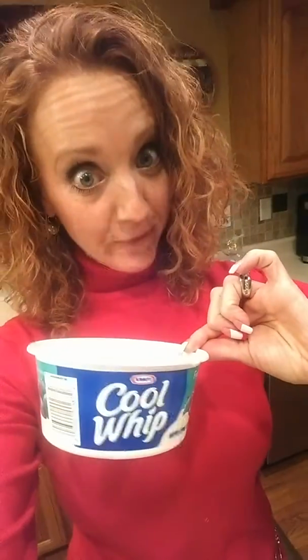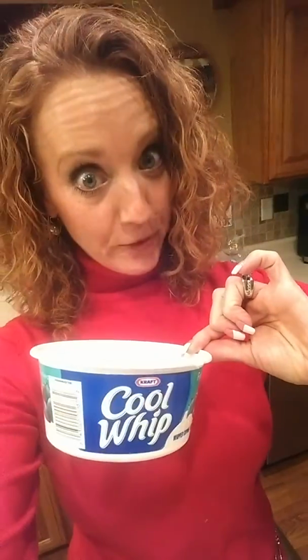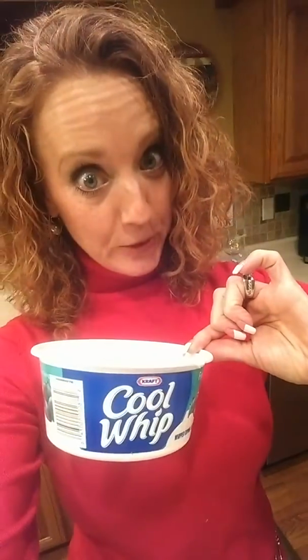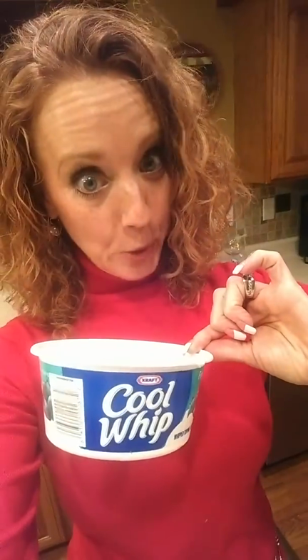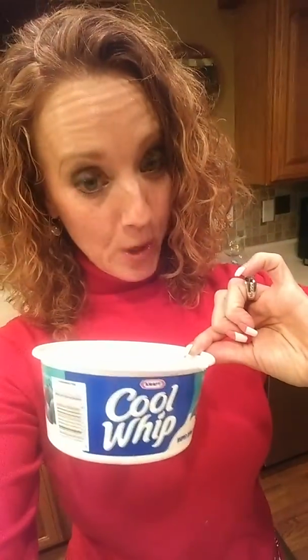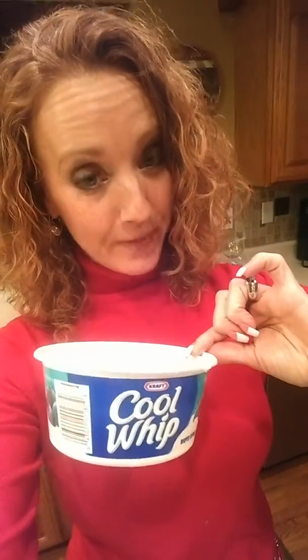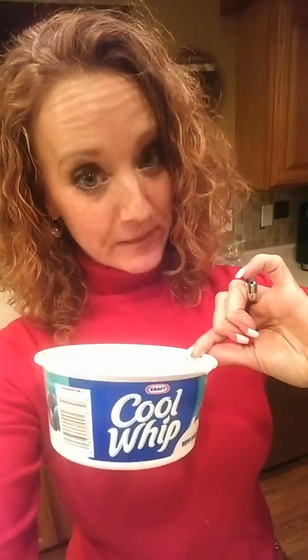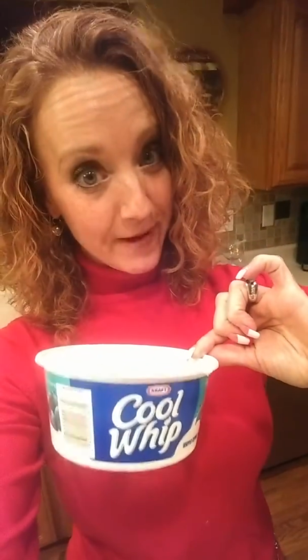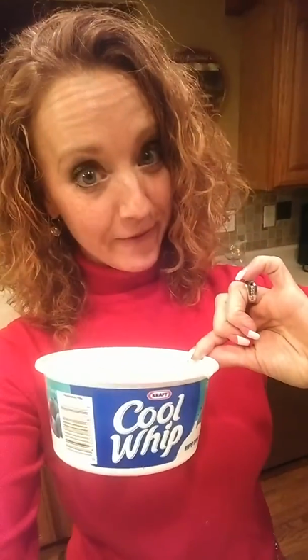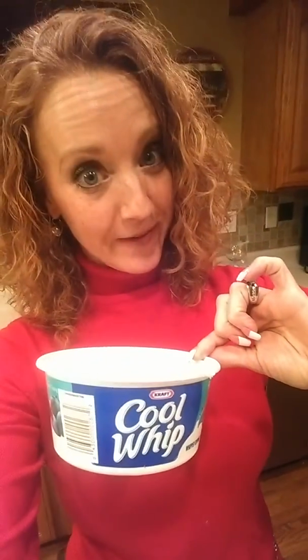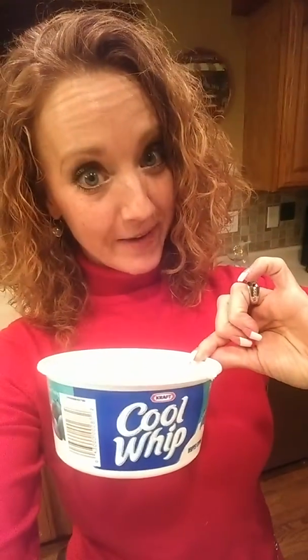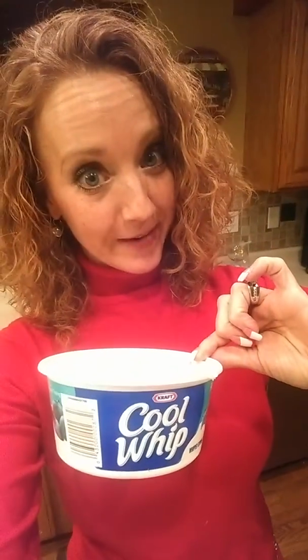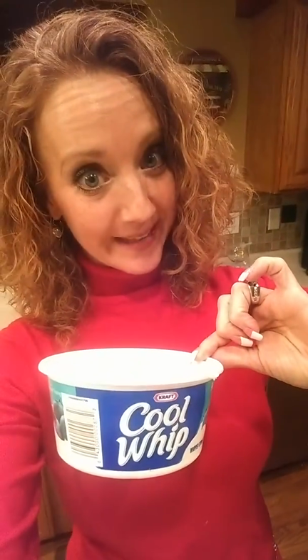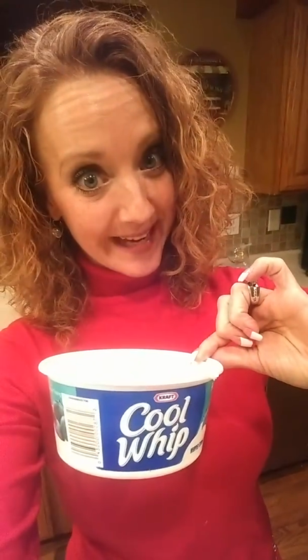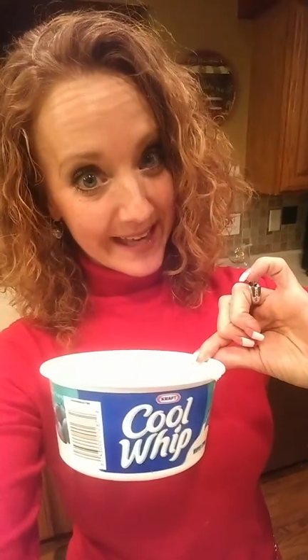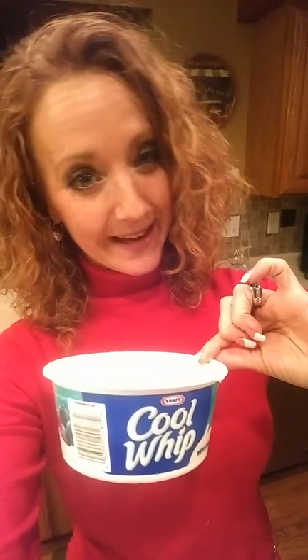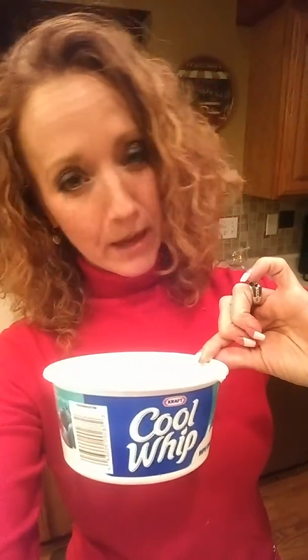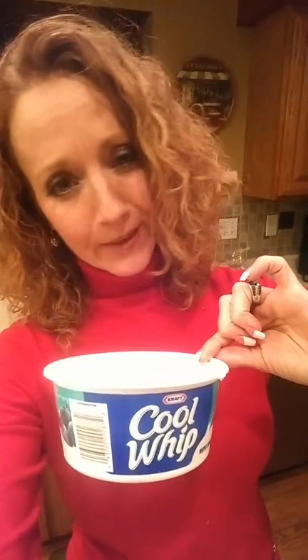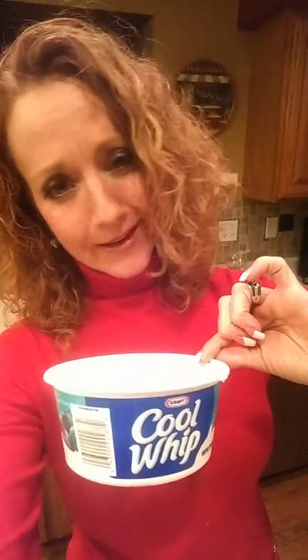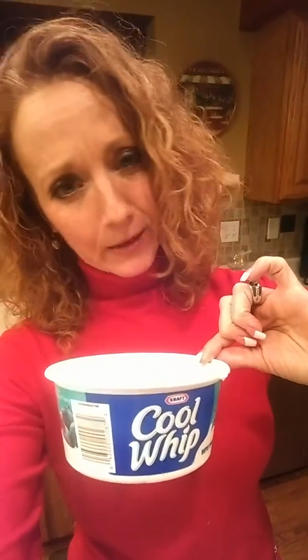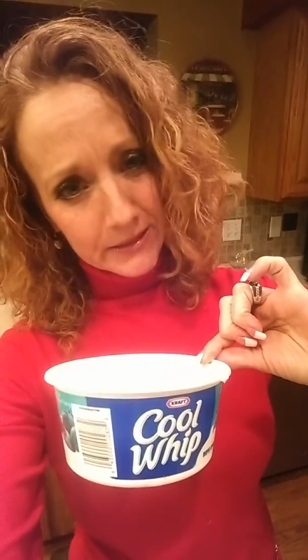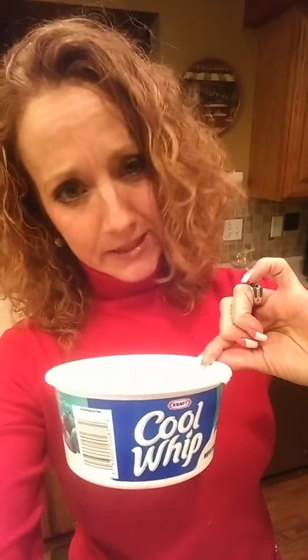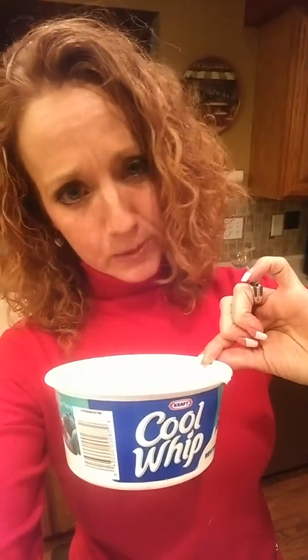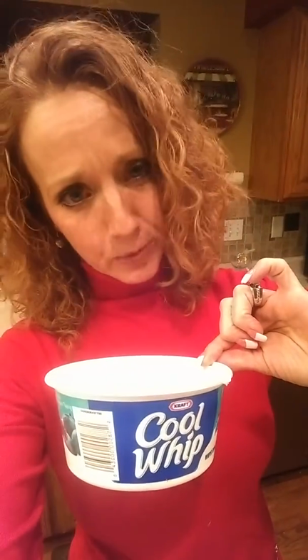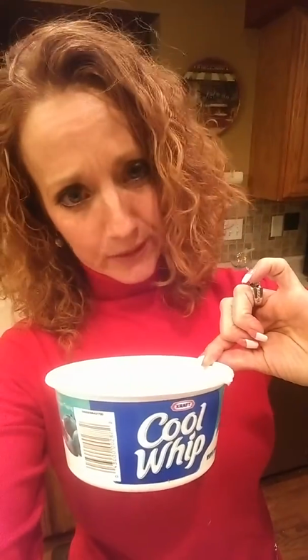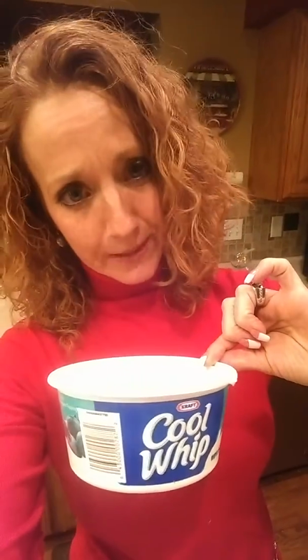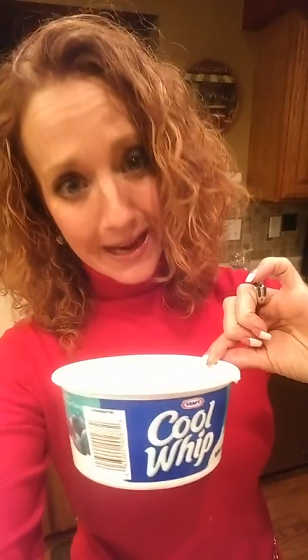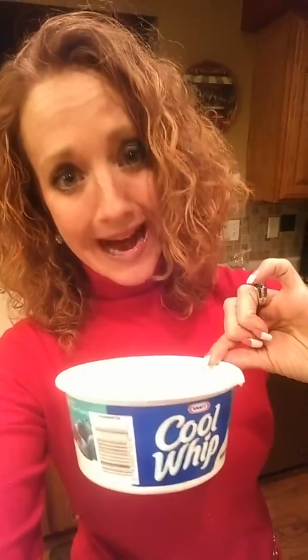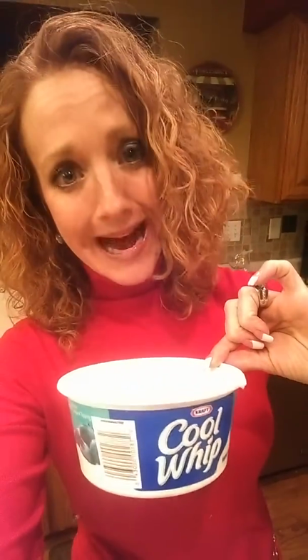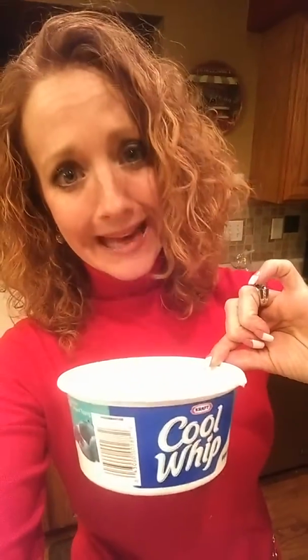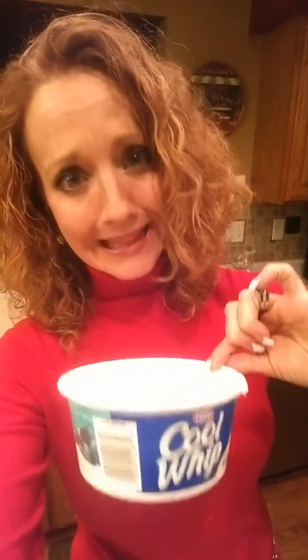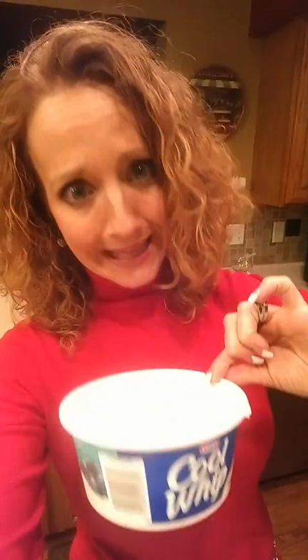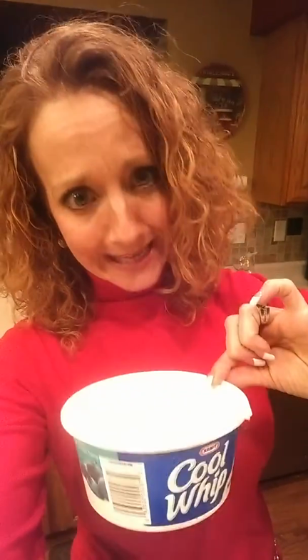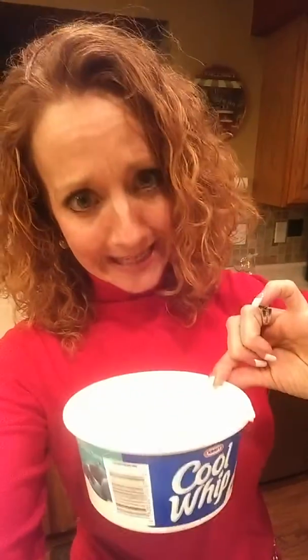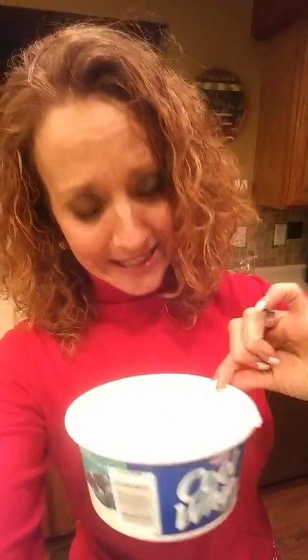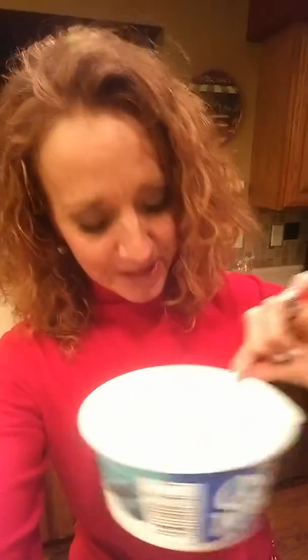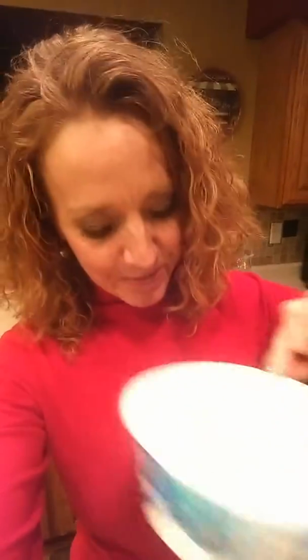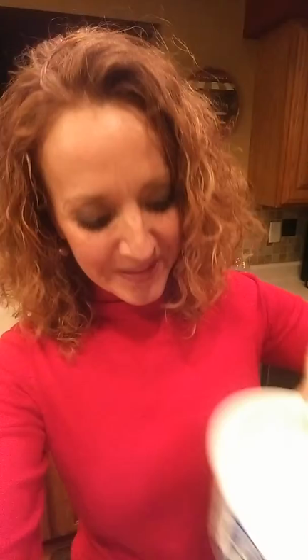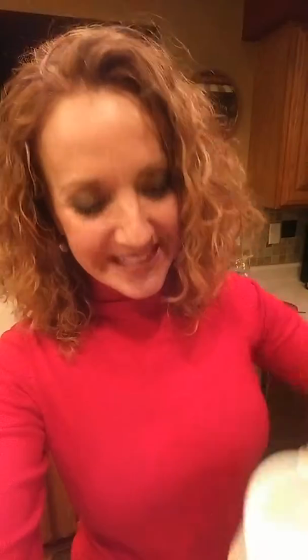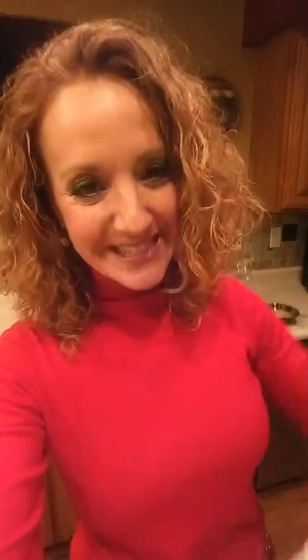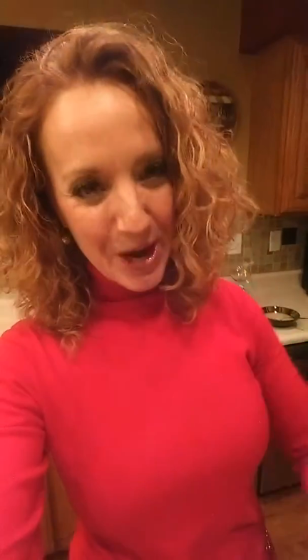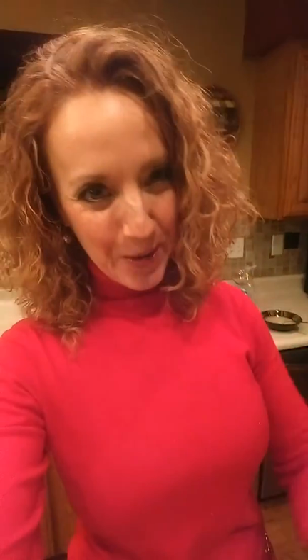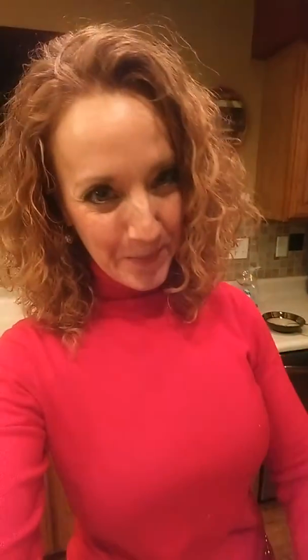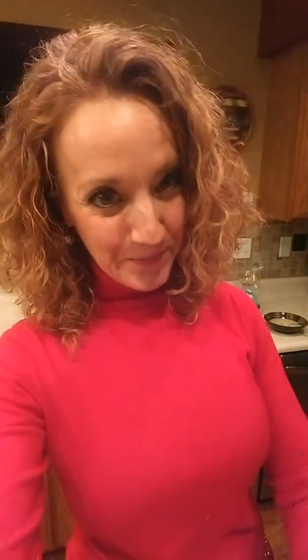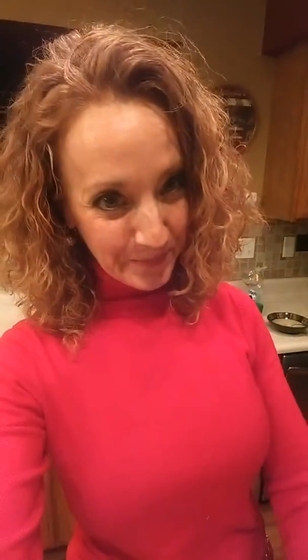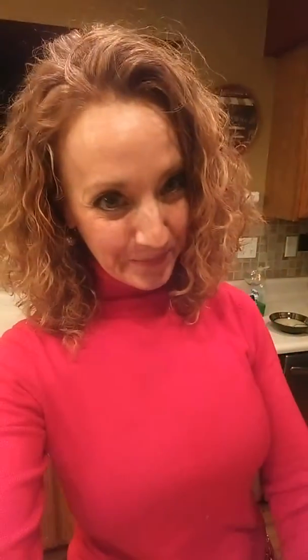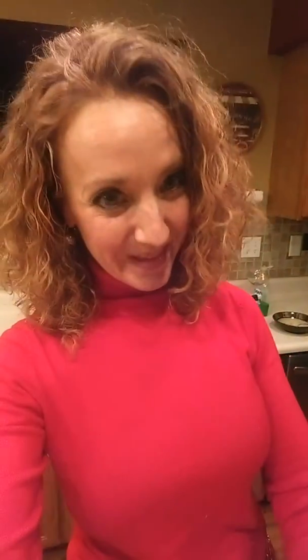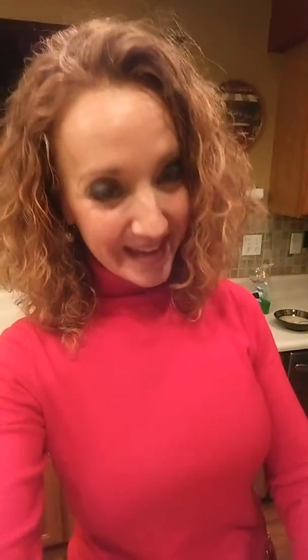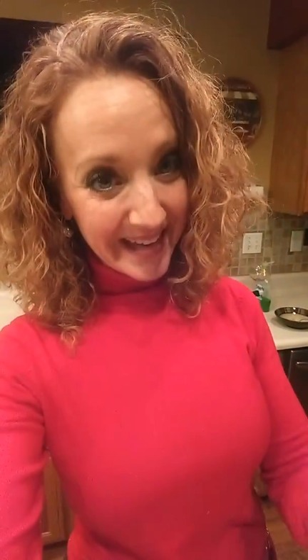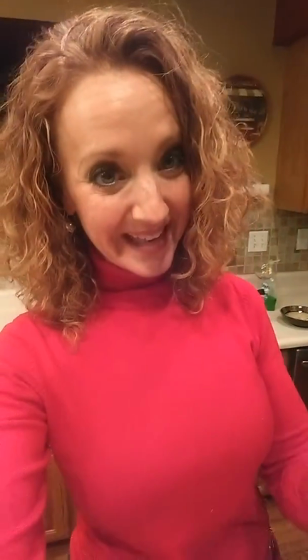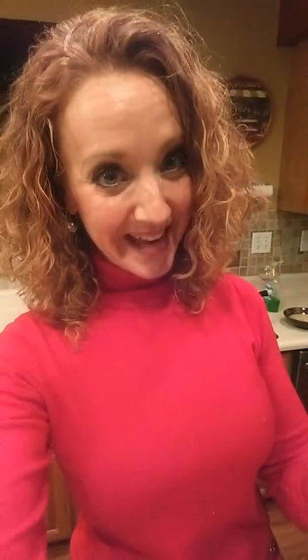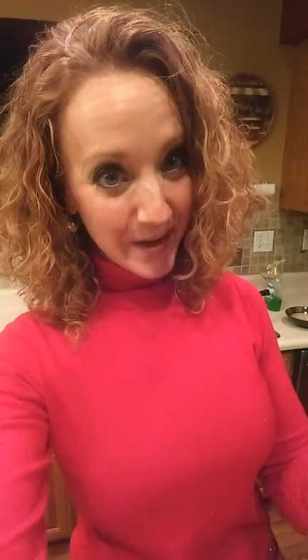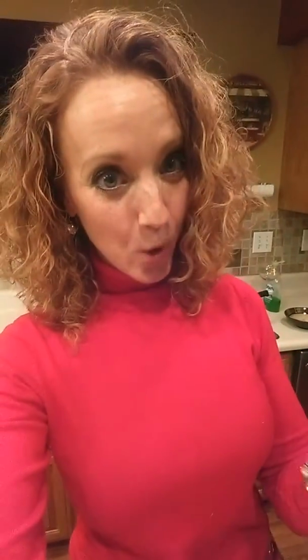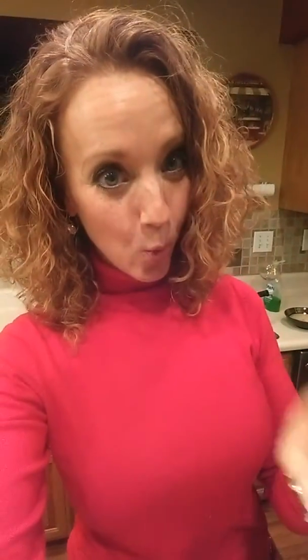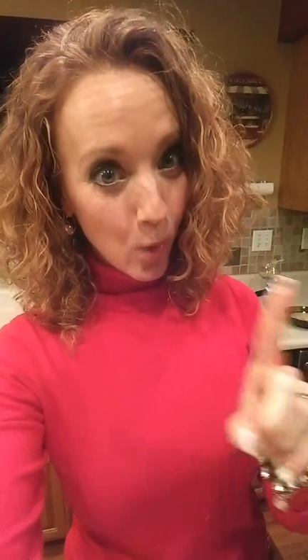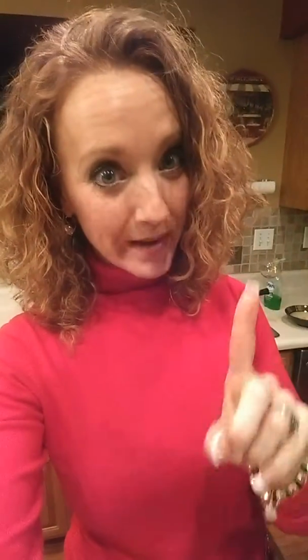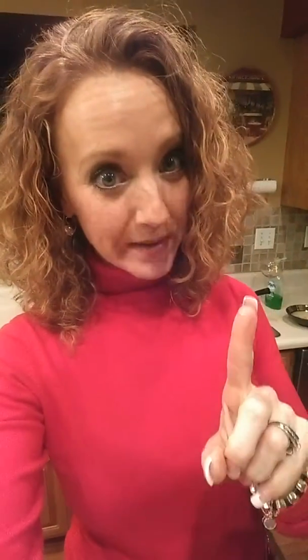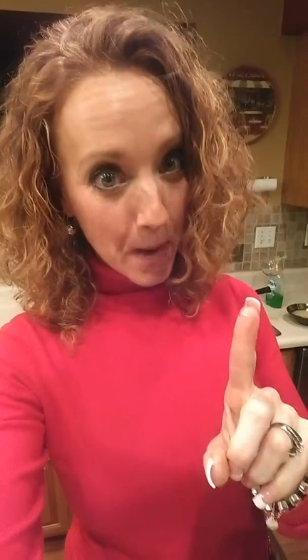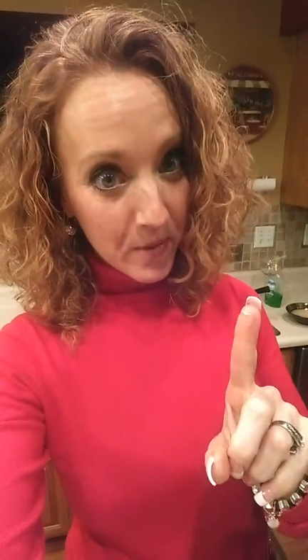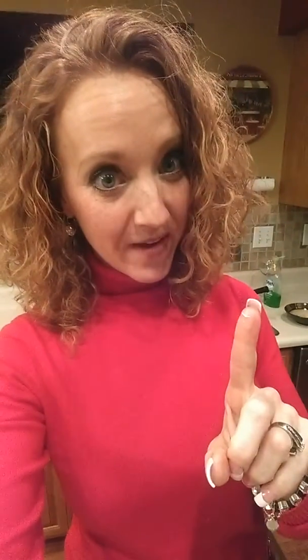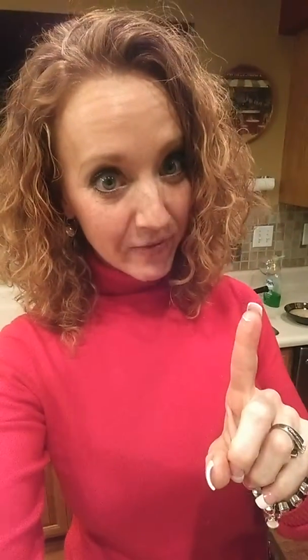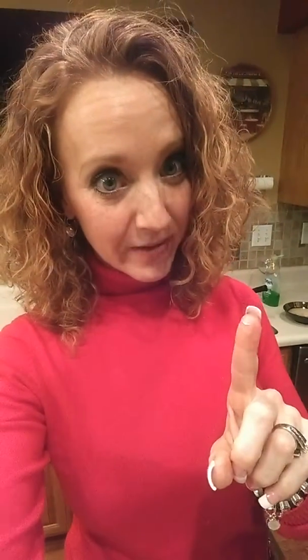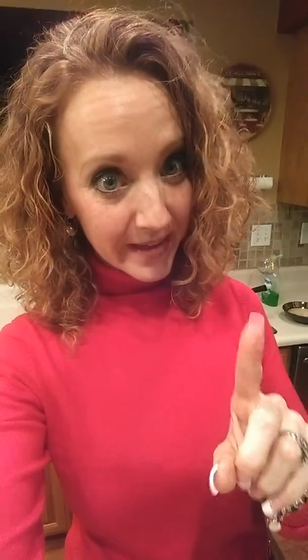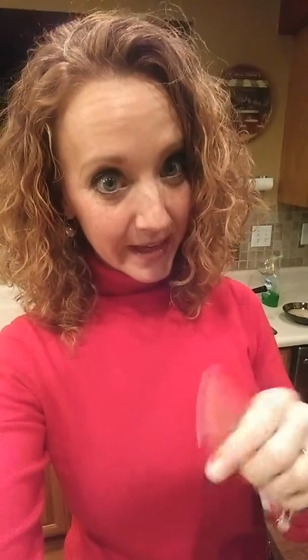And my favorite vice, apparently, fat-free Cool Whip. It's my favorite. I can't help it — I know it's not super clean, but I like it. So again, one cup of everything.